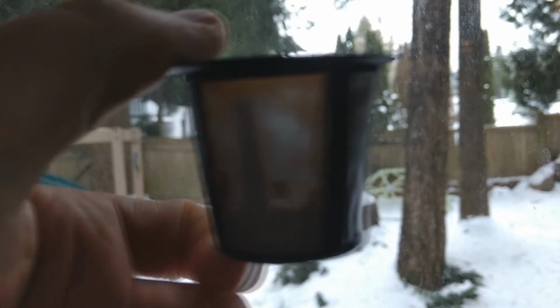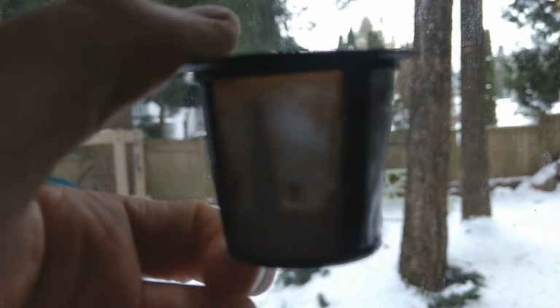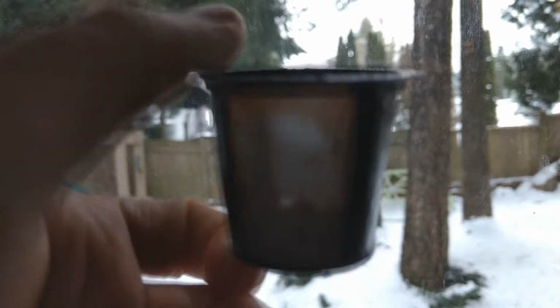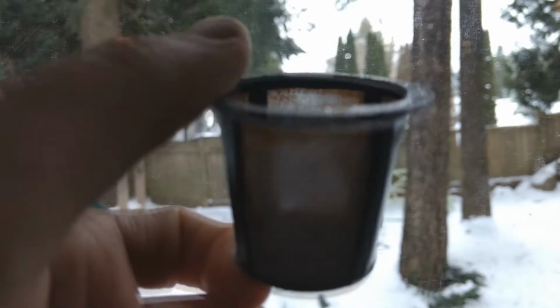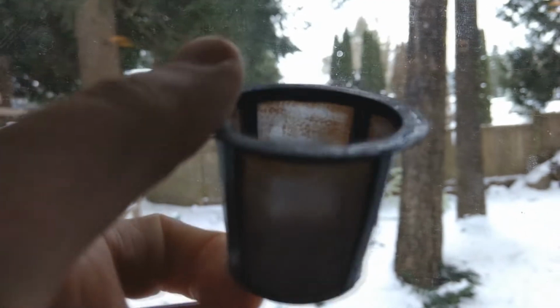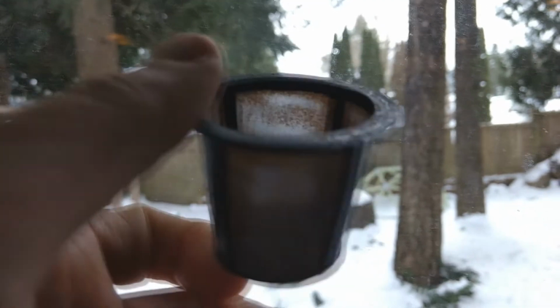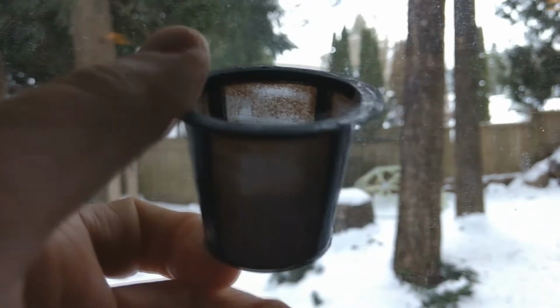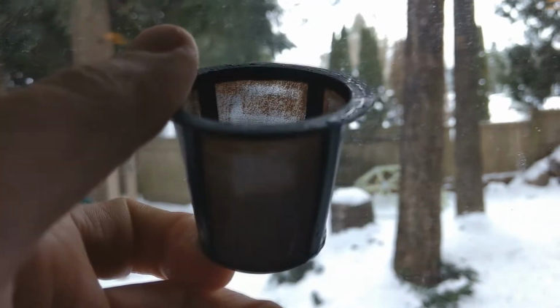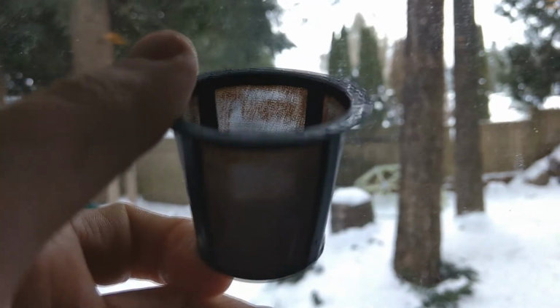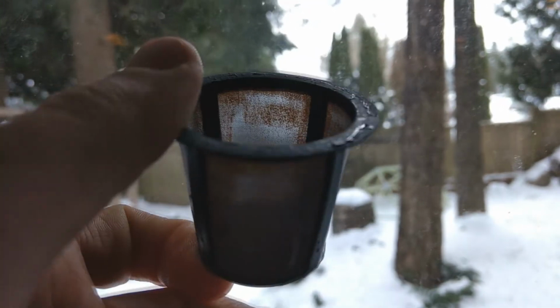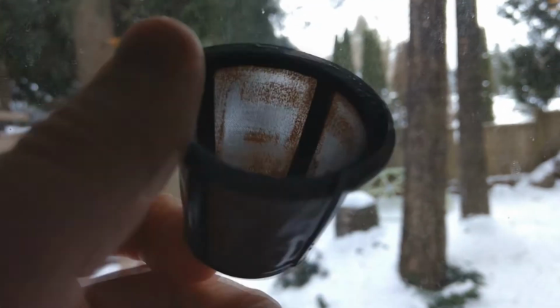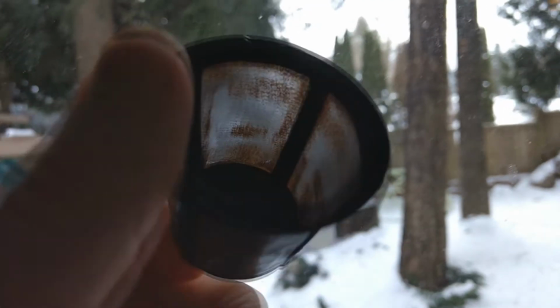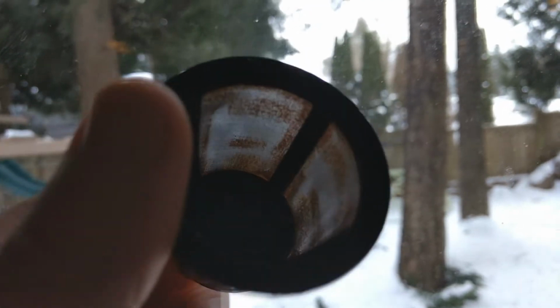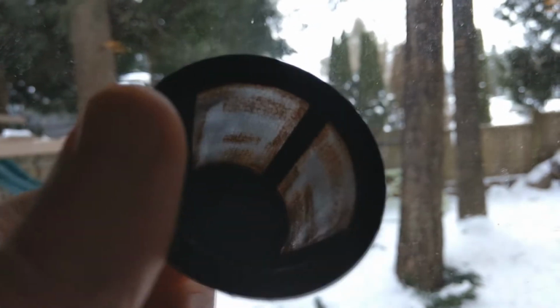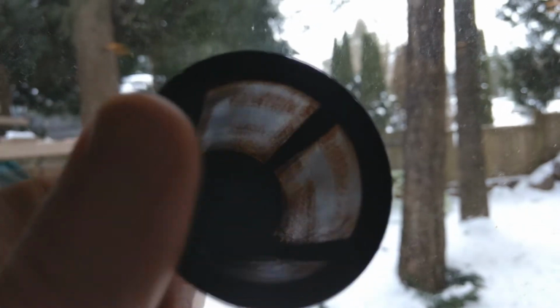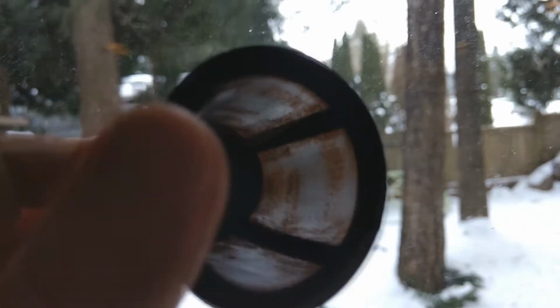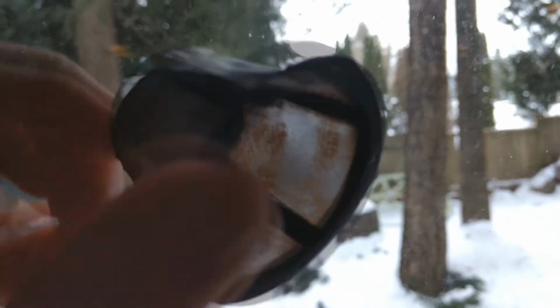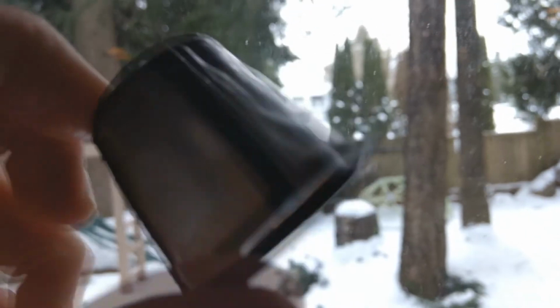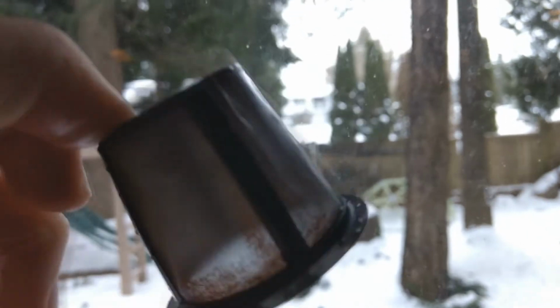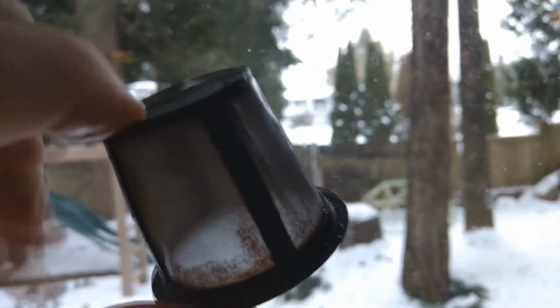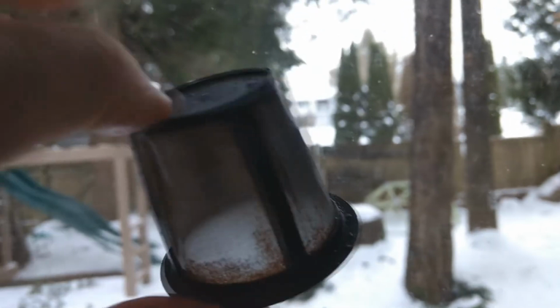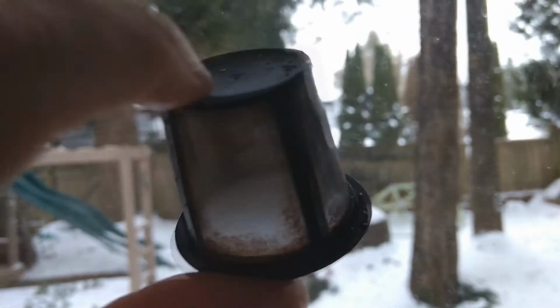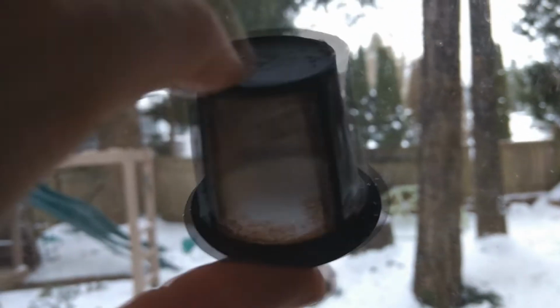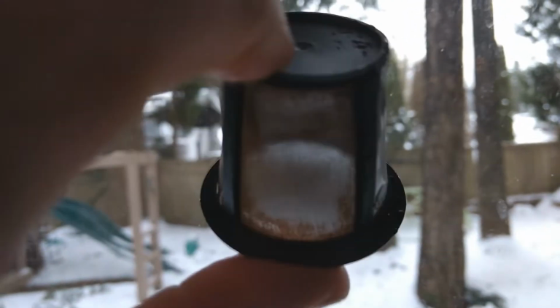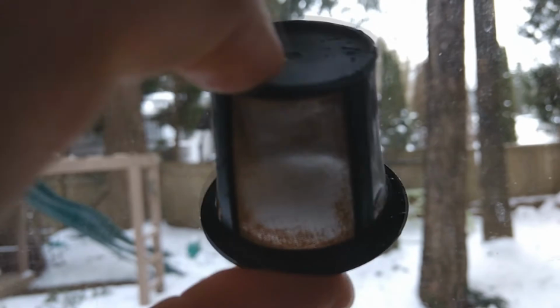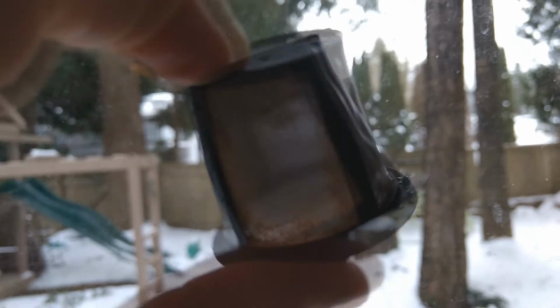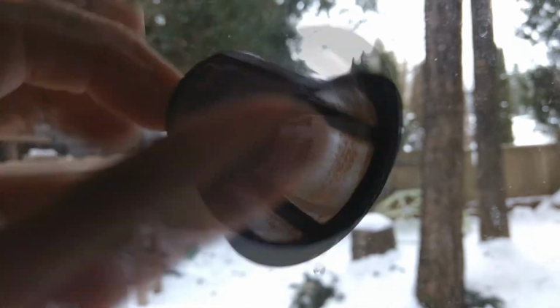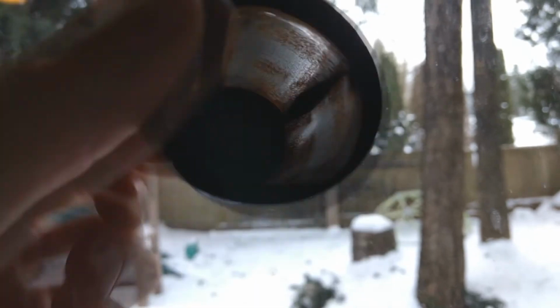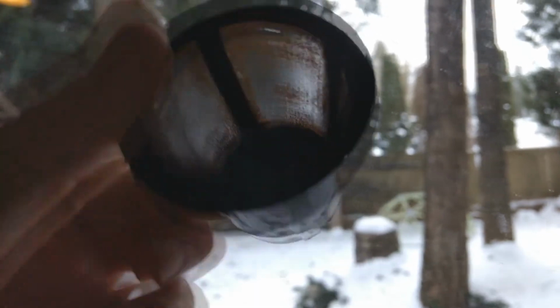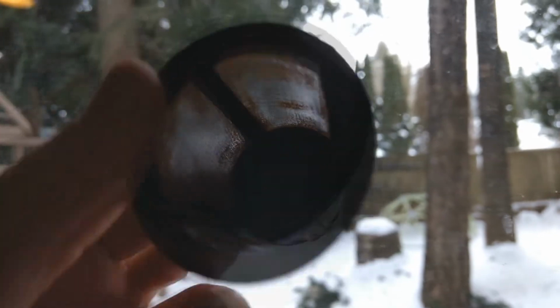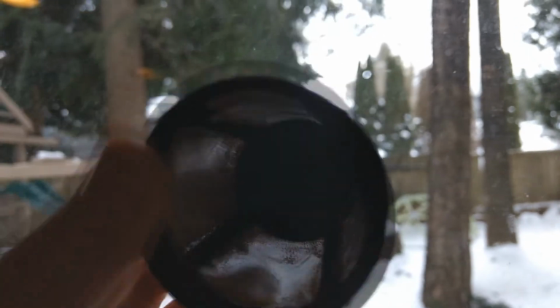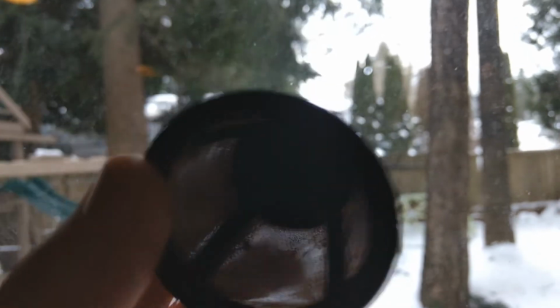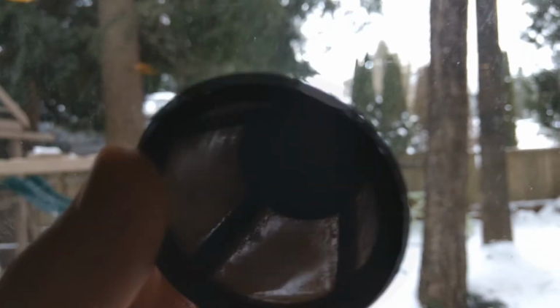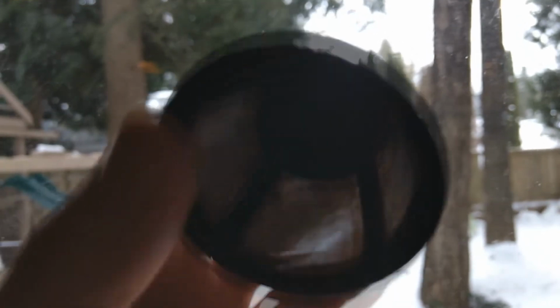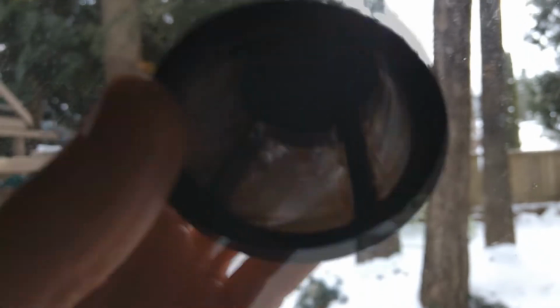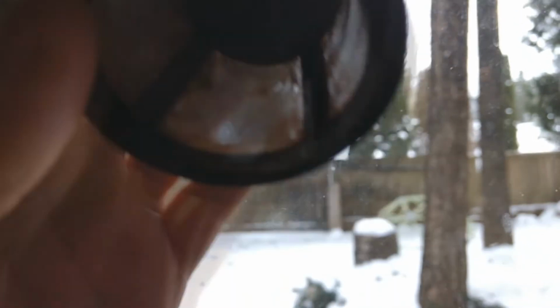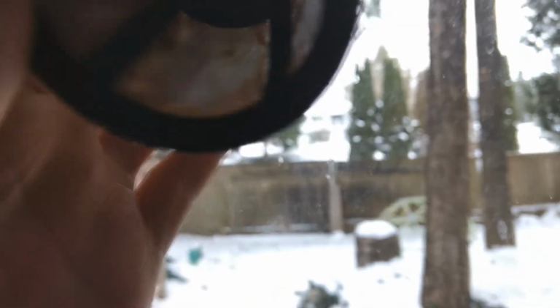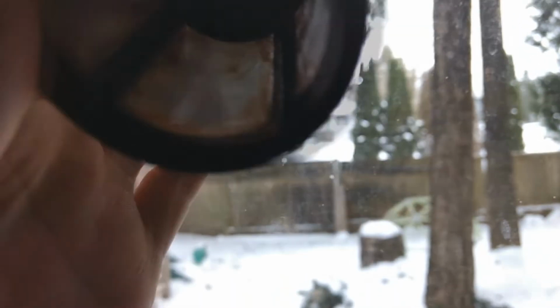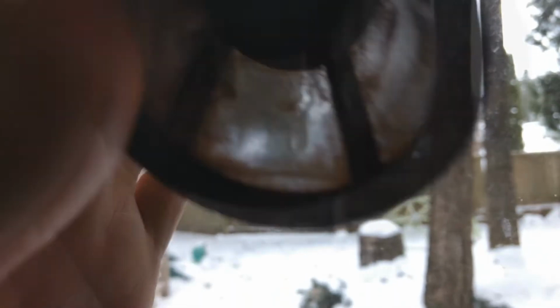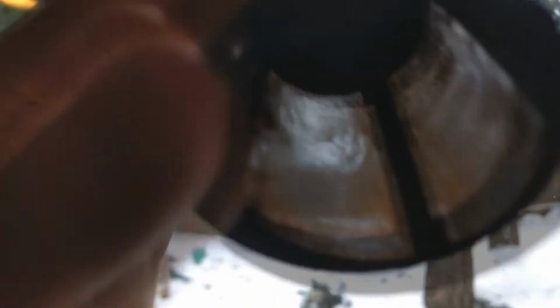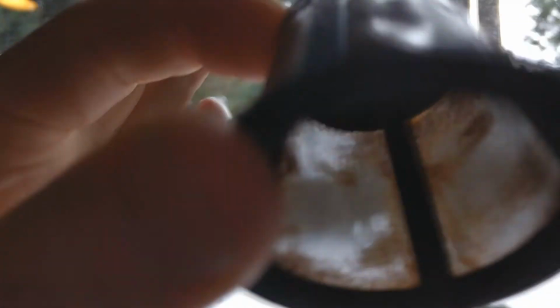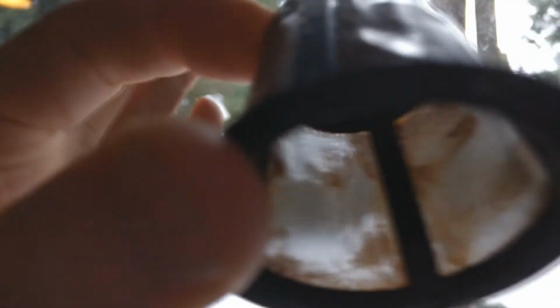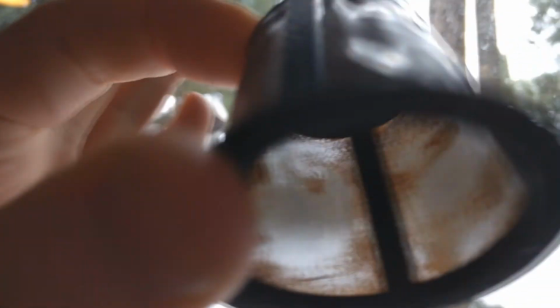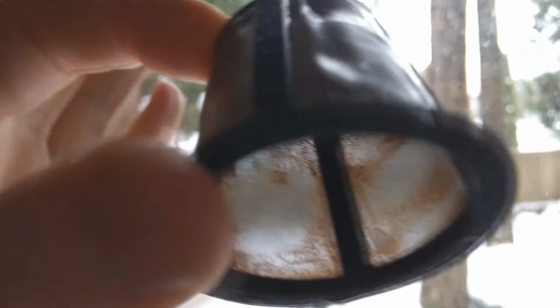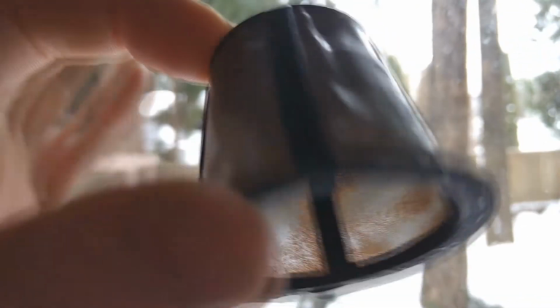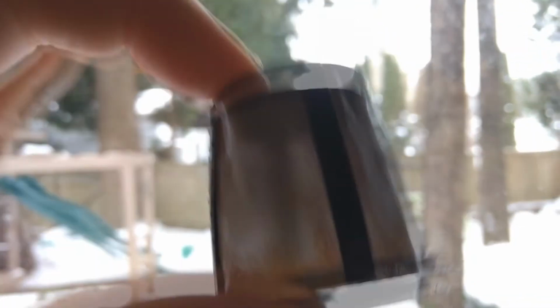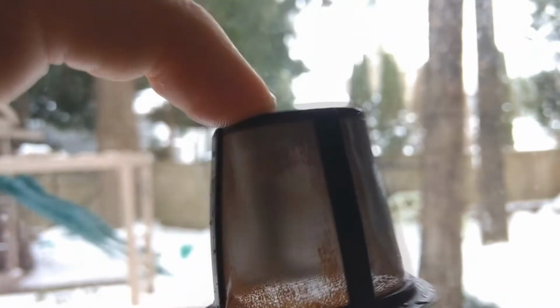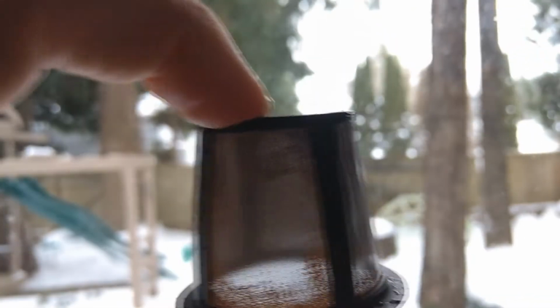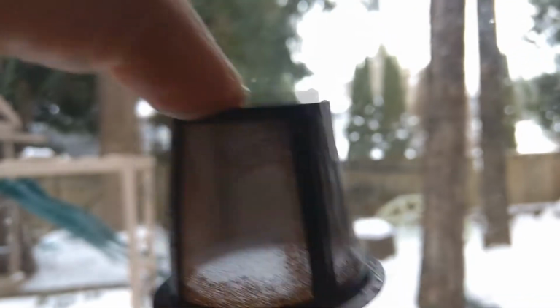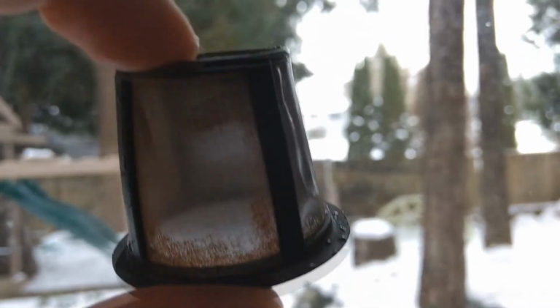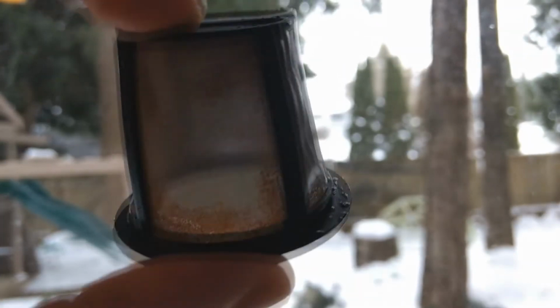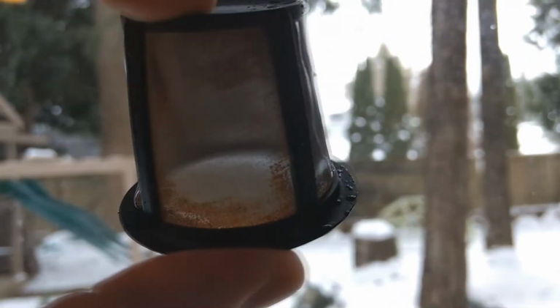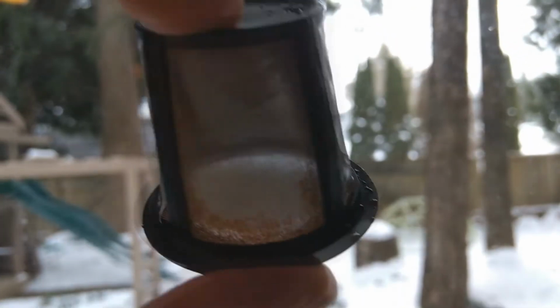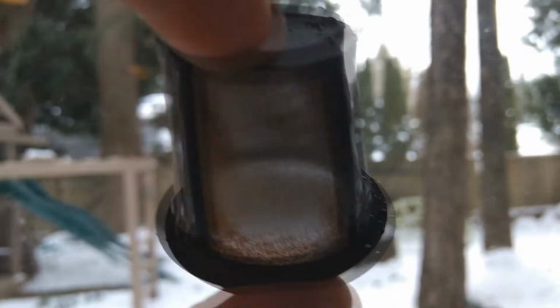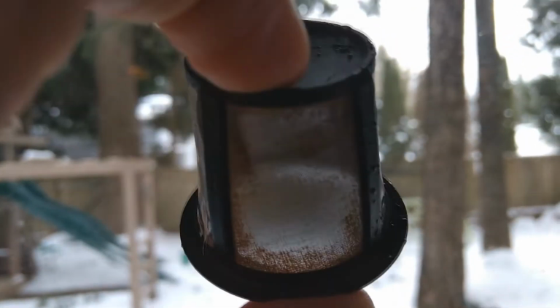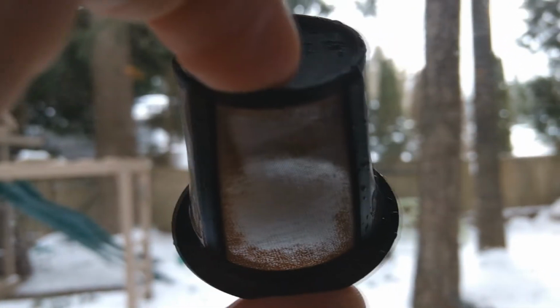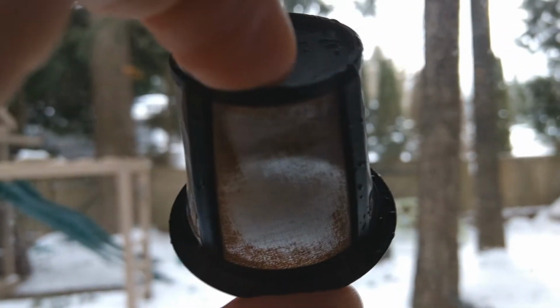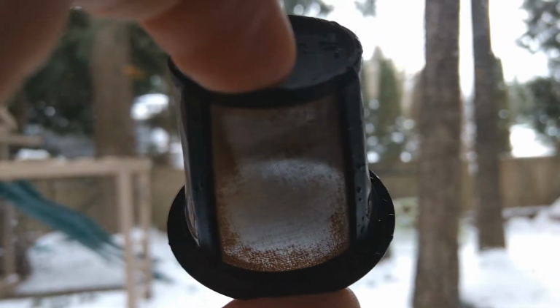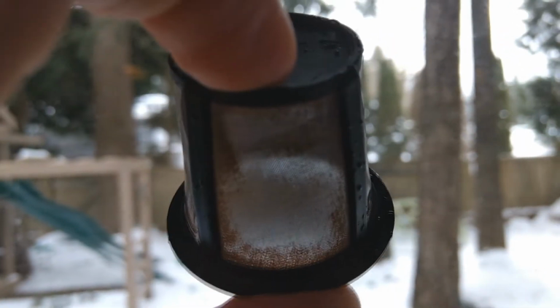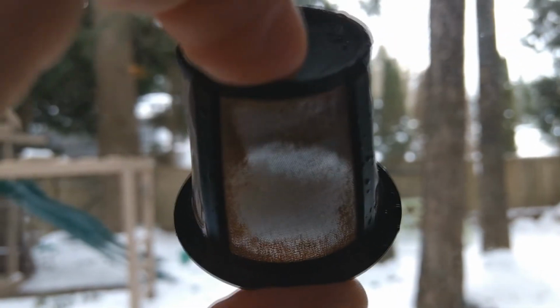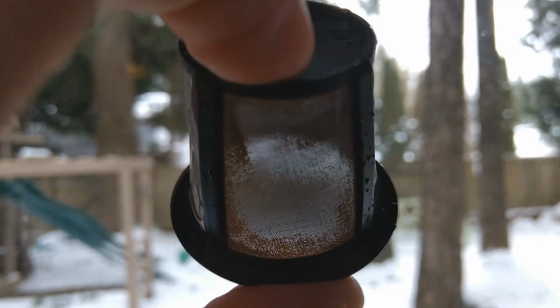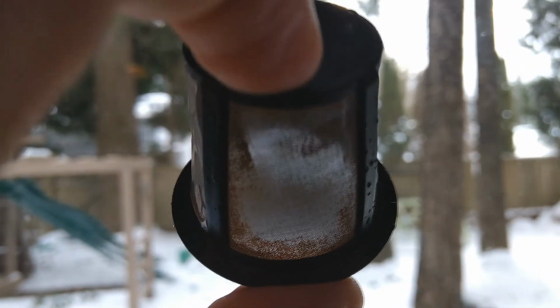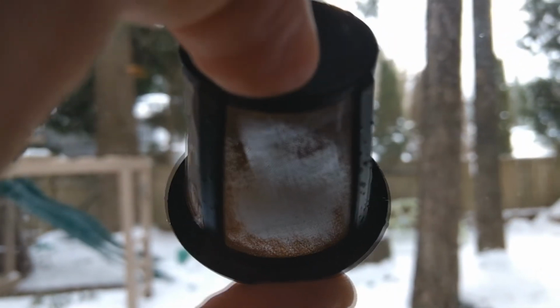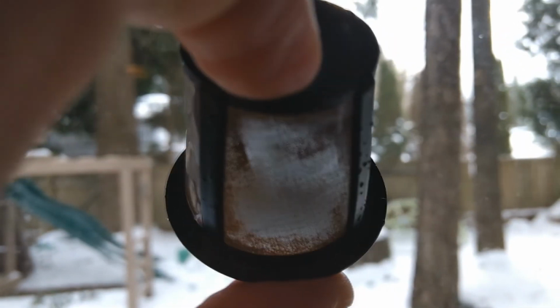Held to the light, it's obvious how much better this is. Letting it soak longer produces better results too. Good luck with your filters.